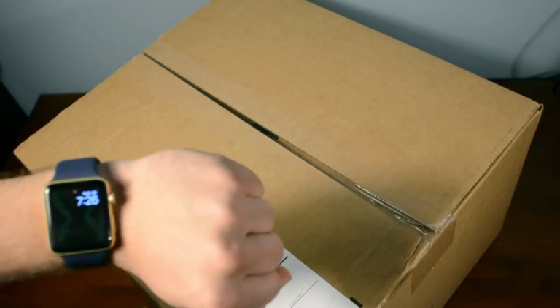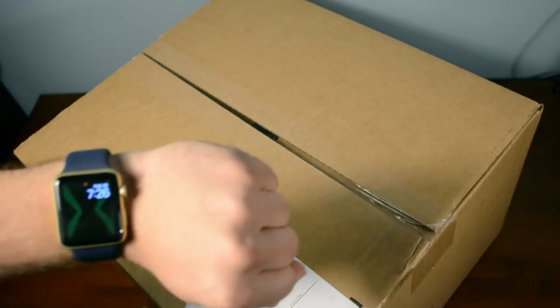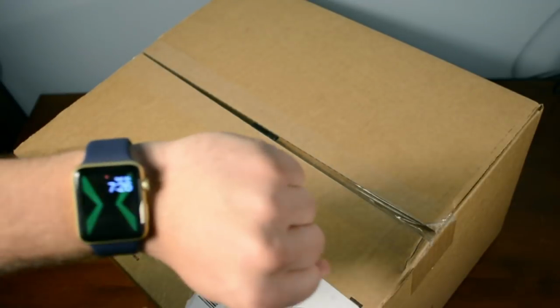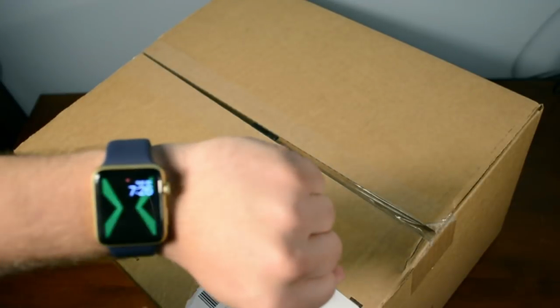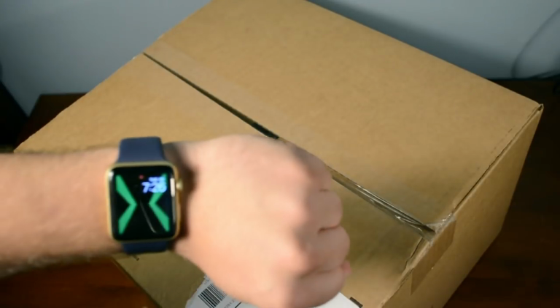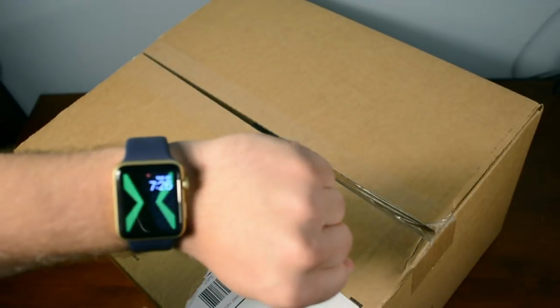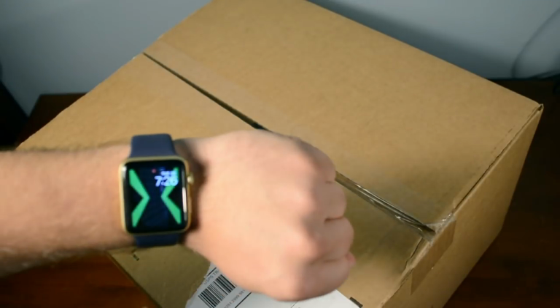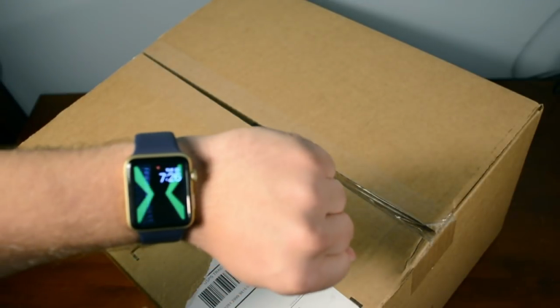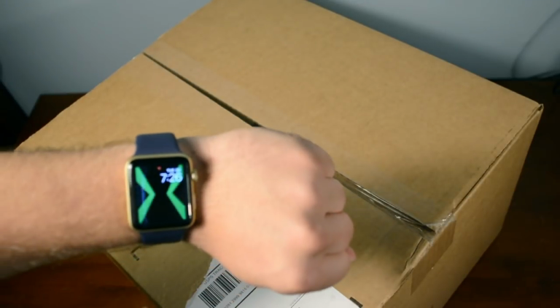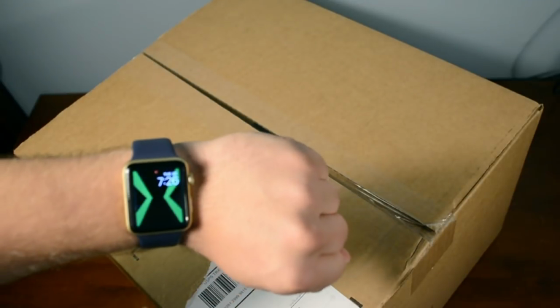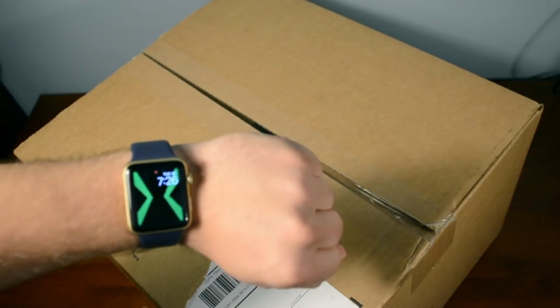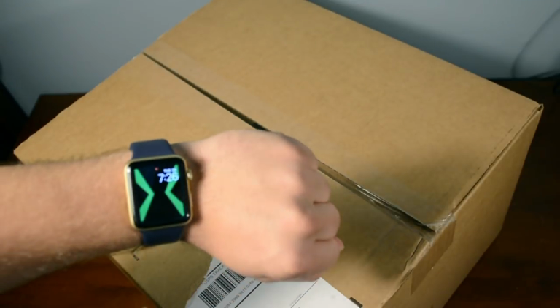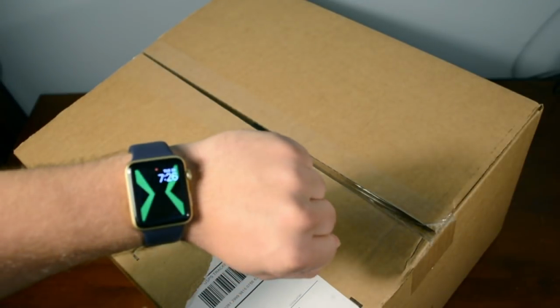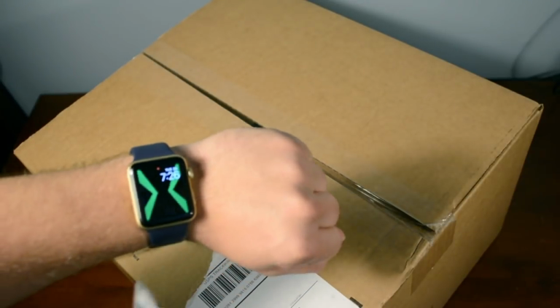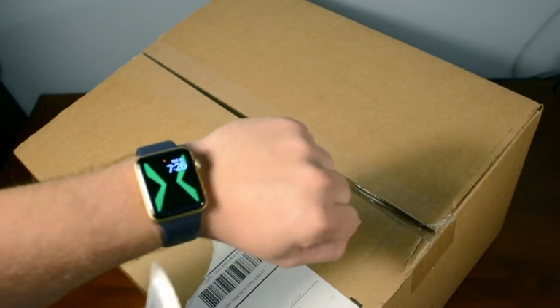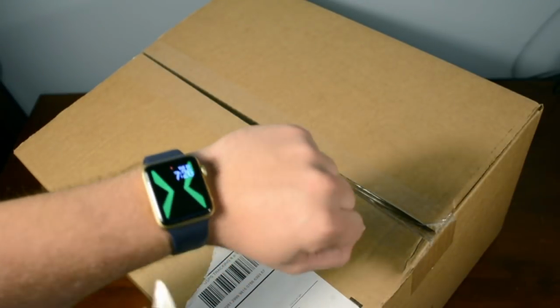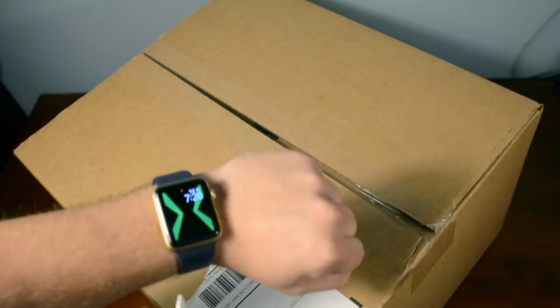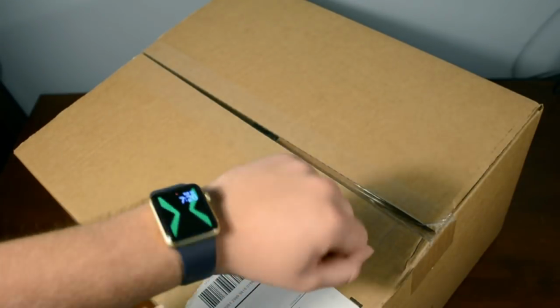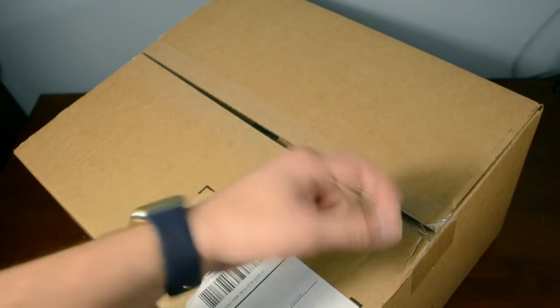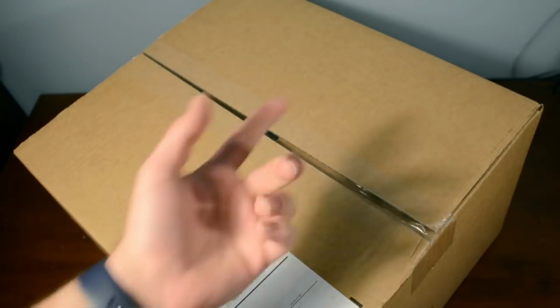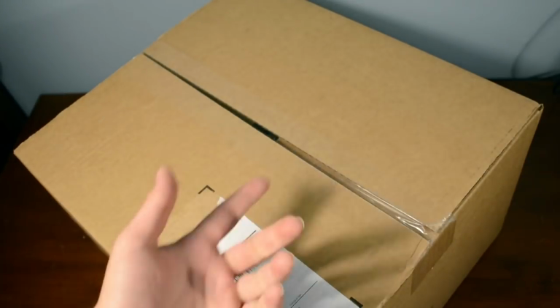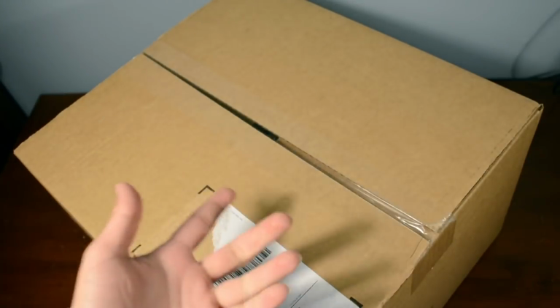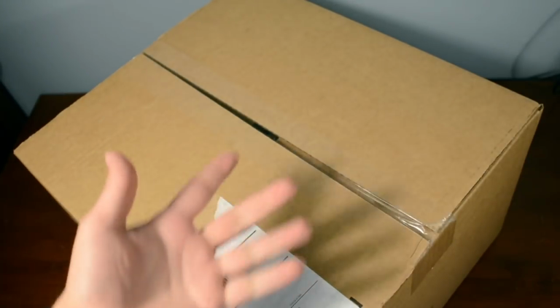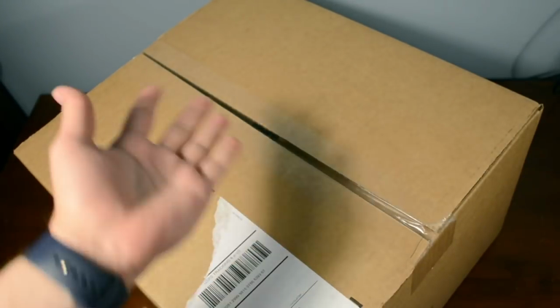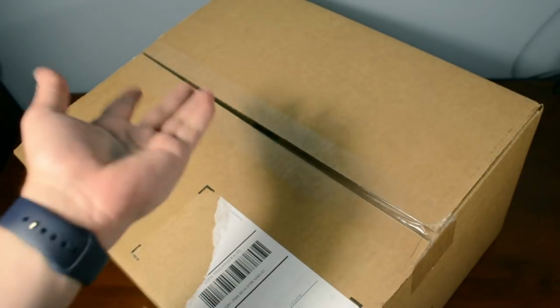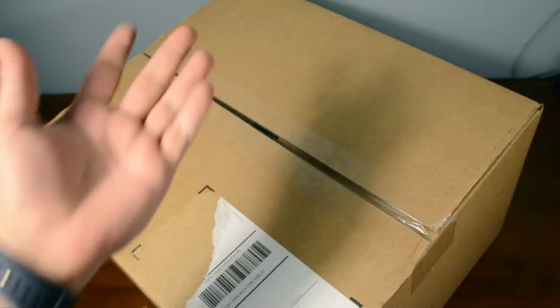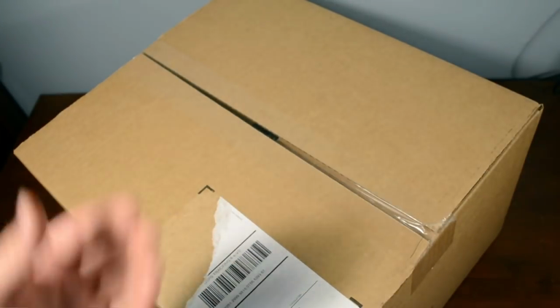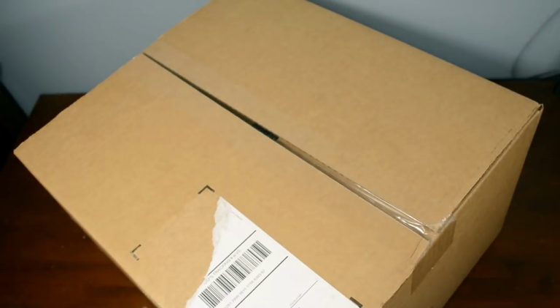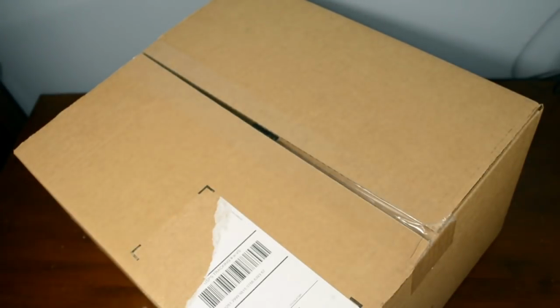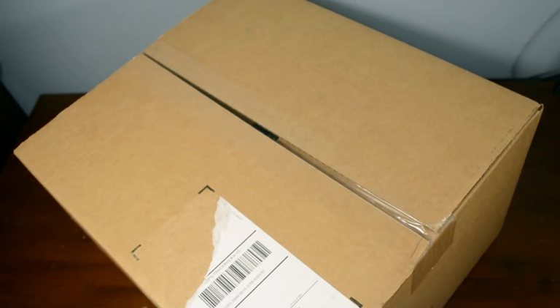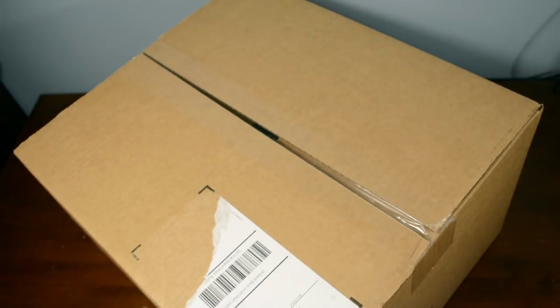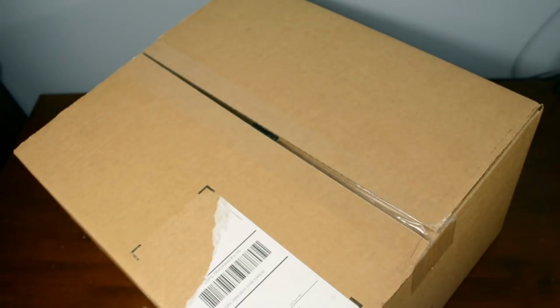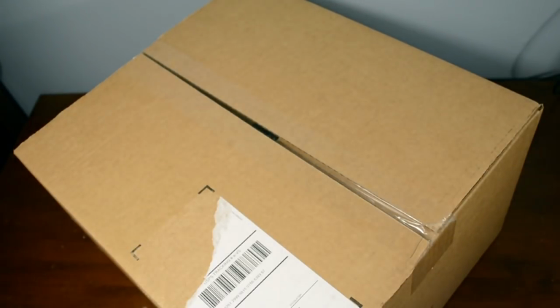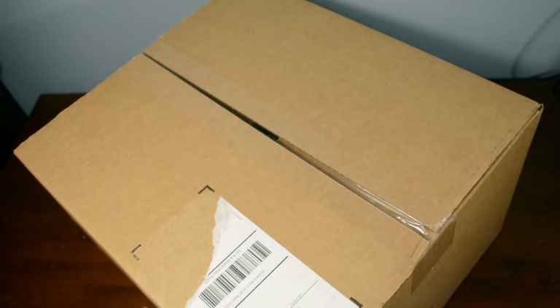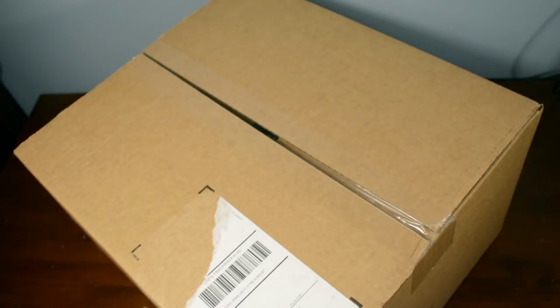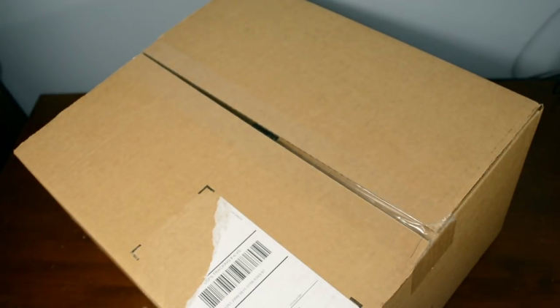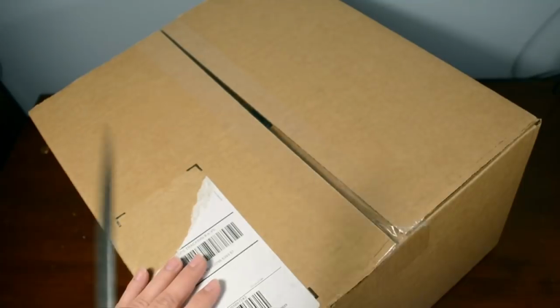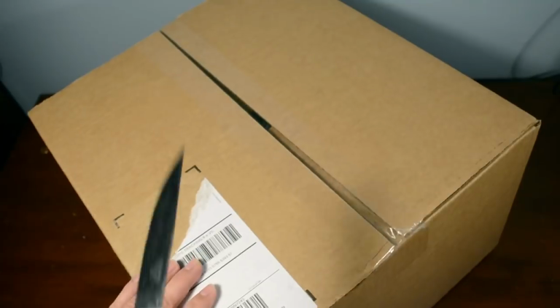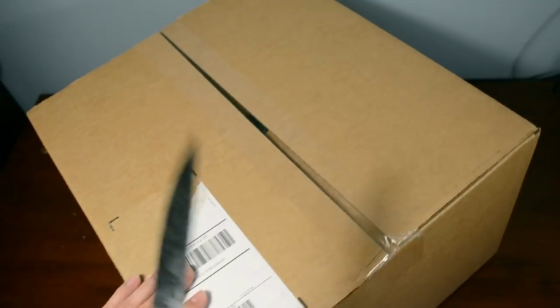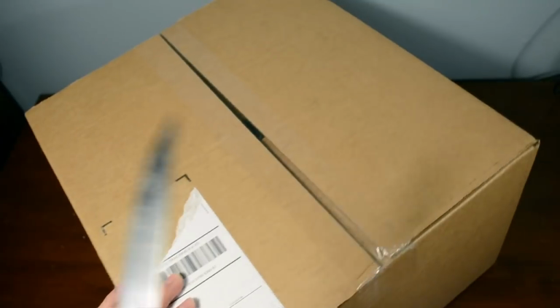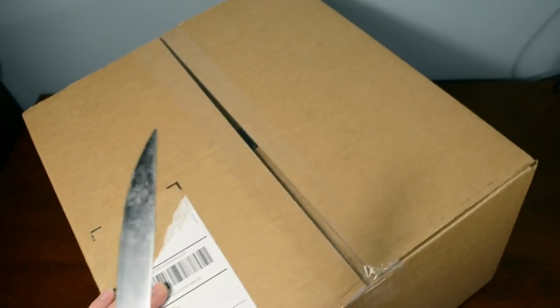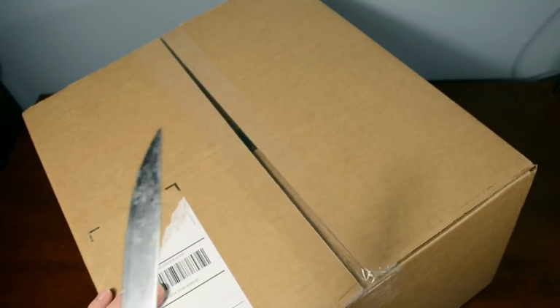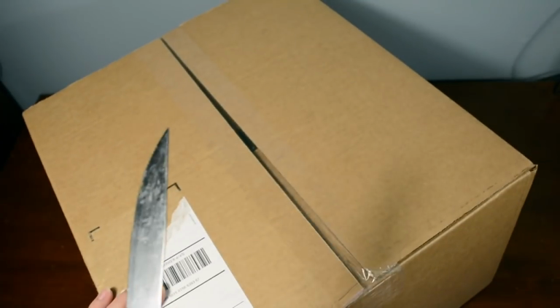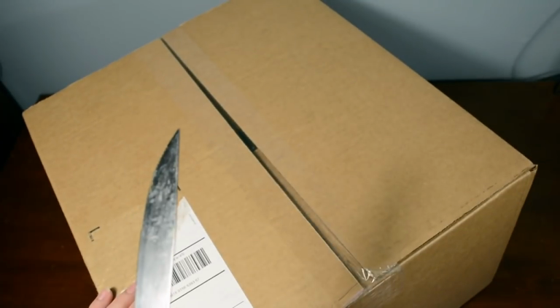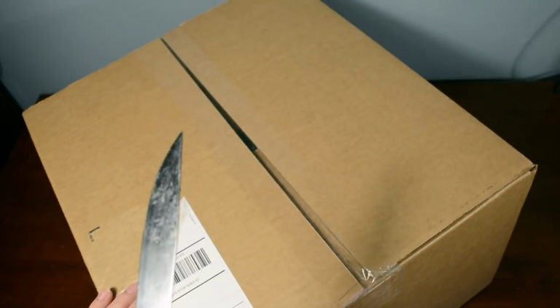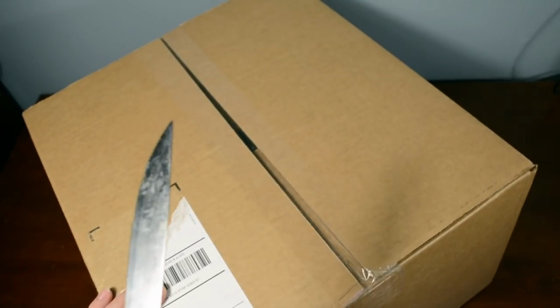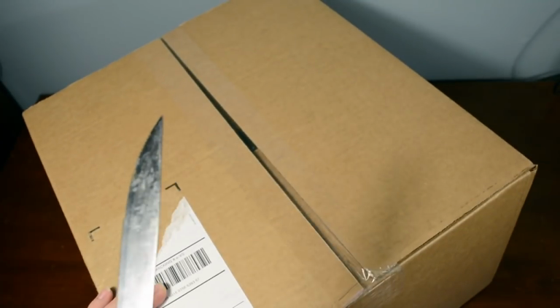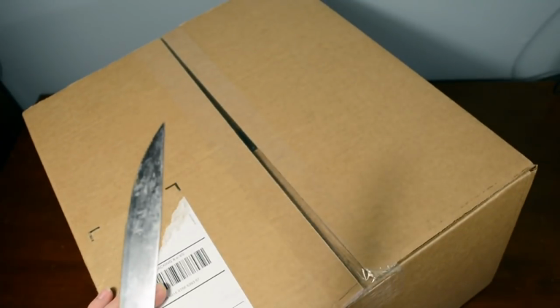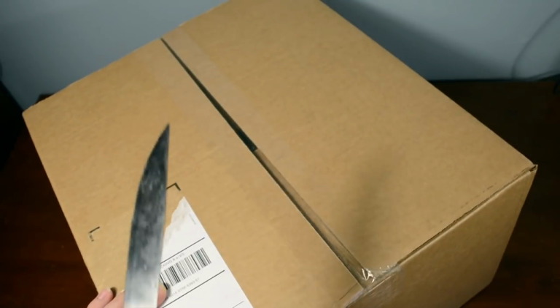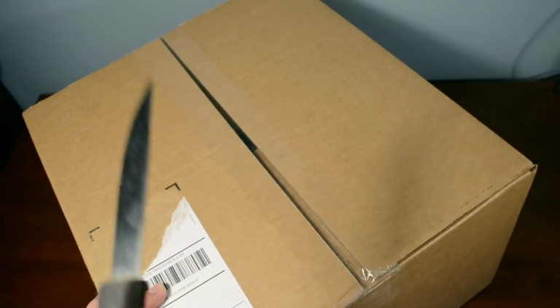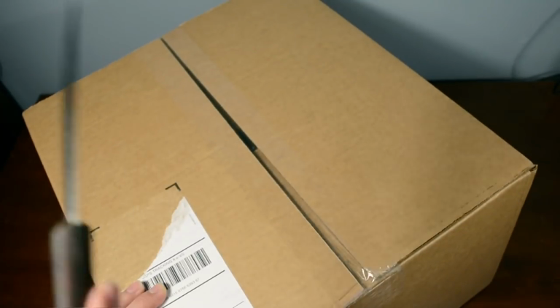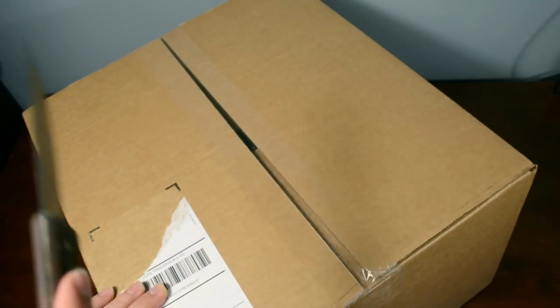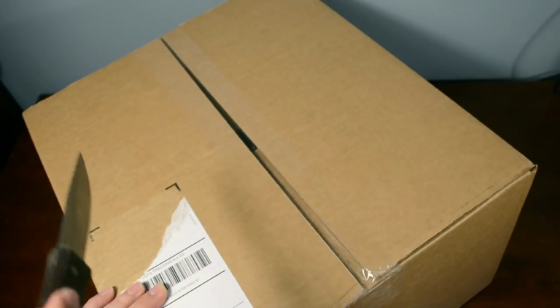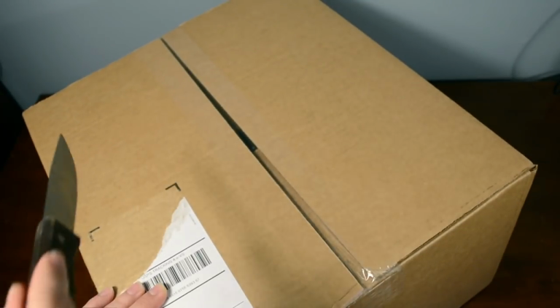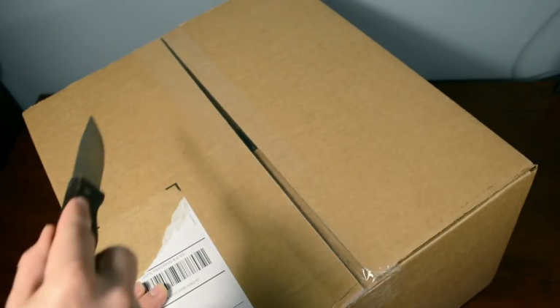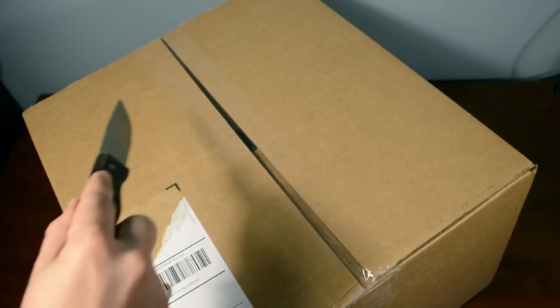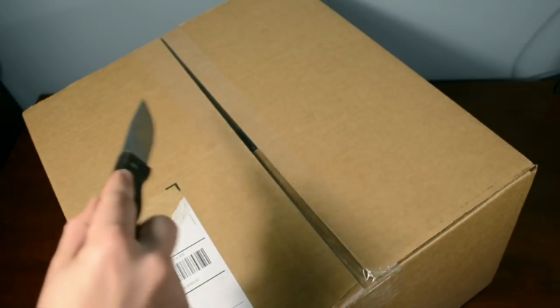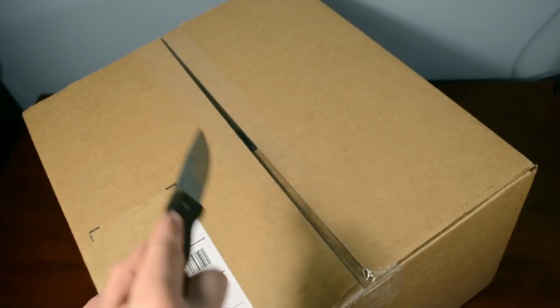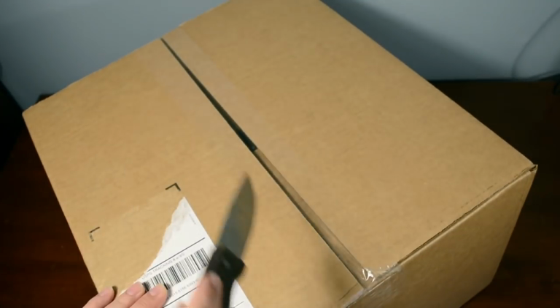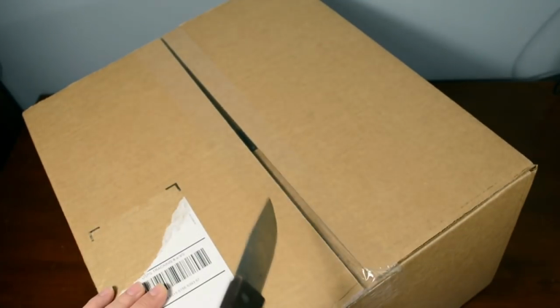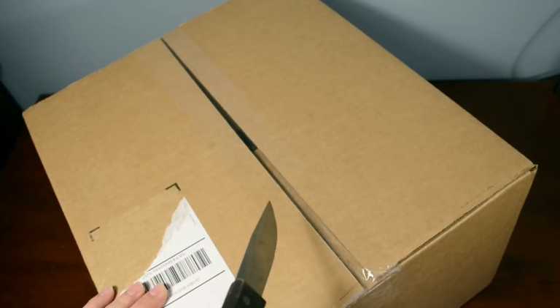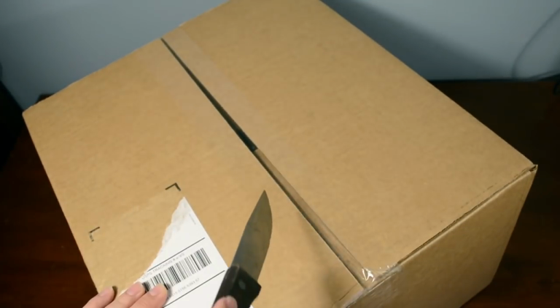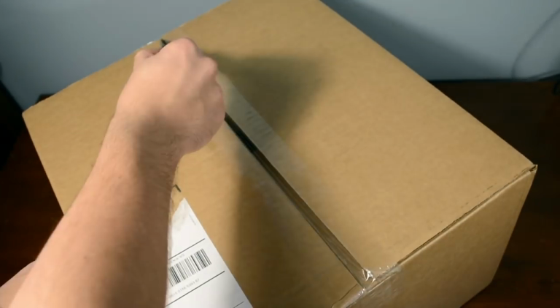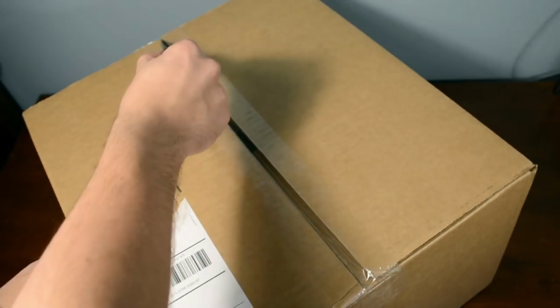Also, my new Apple Watch, of course, is the Omnitrix — because why not? So we're going to take Mr. Knife and we're going to open this up.